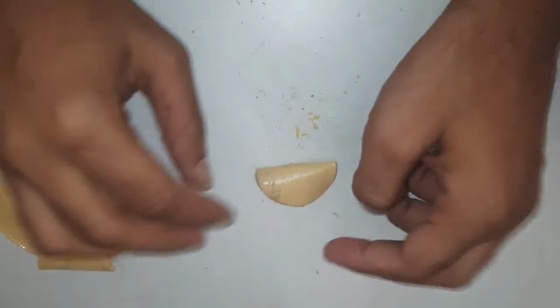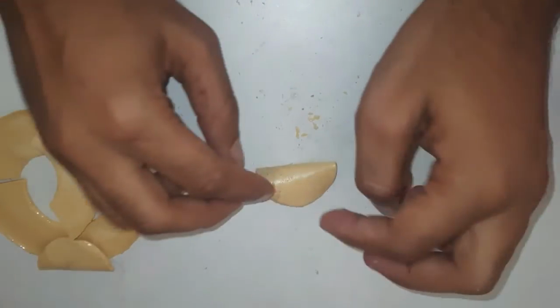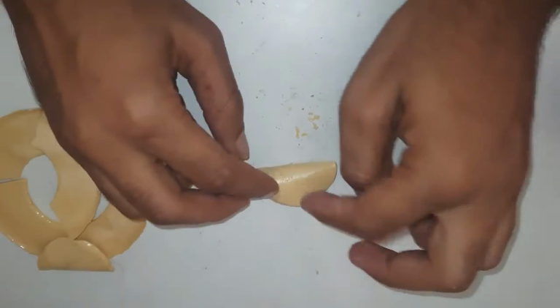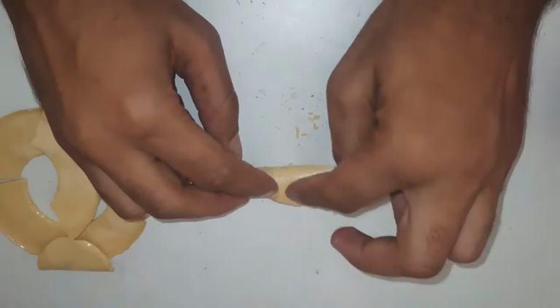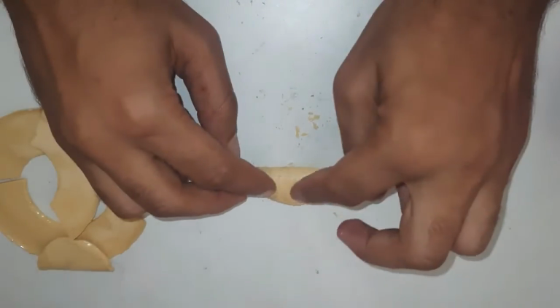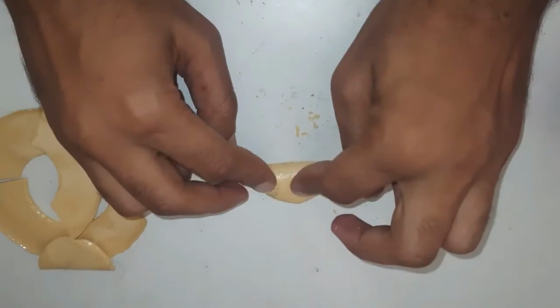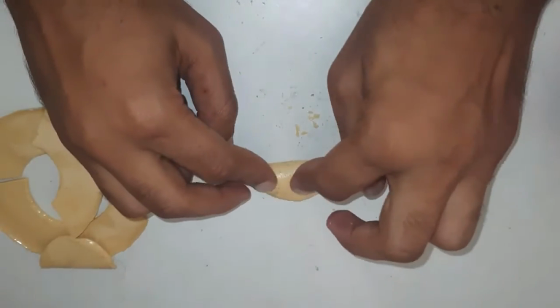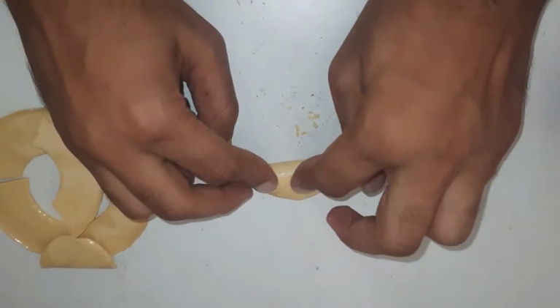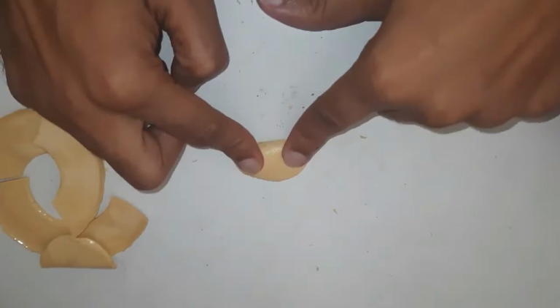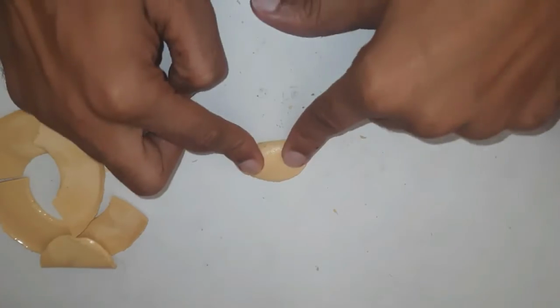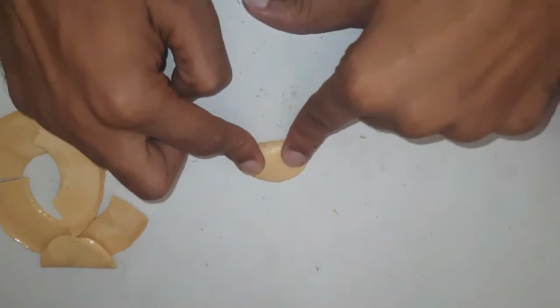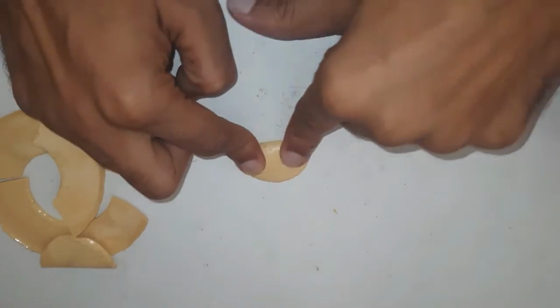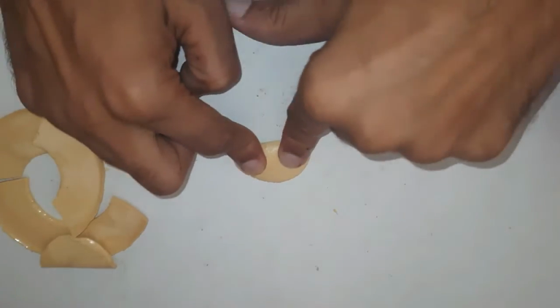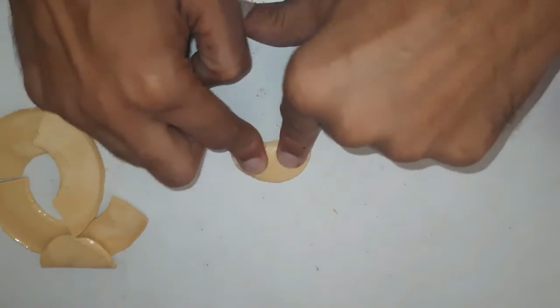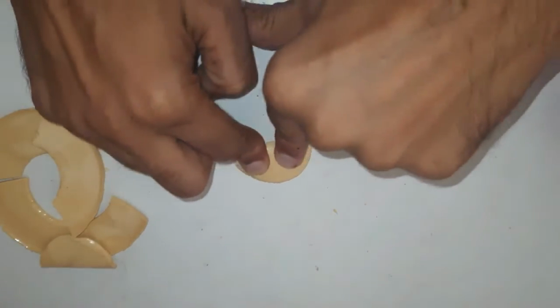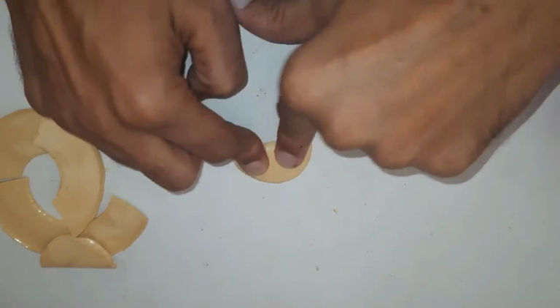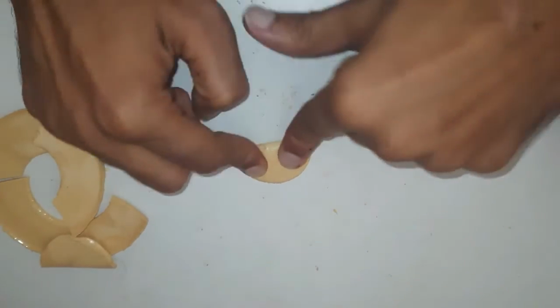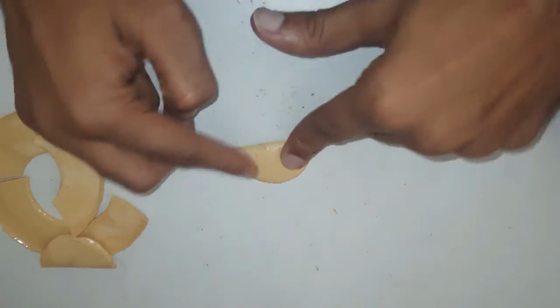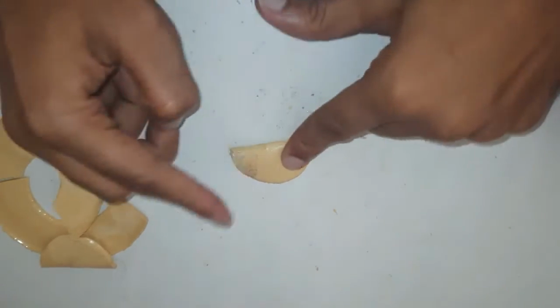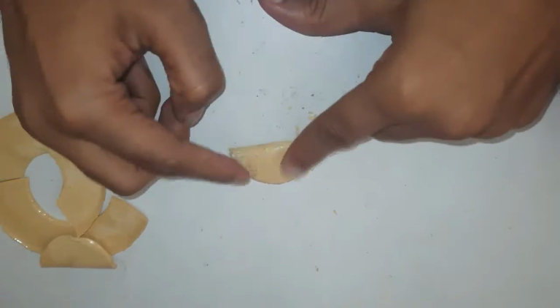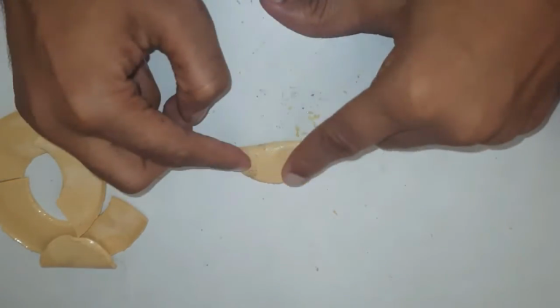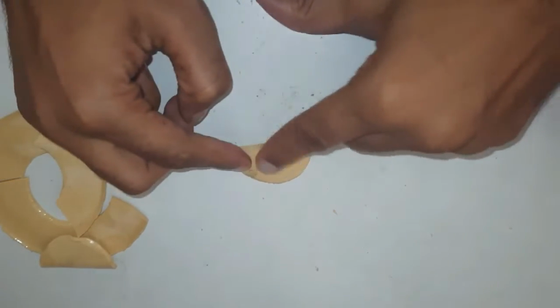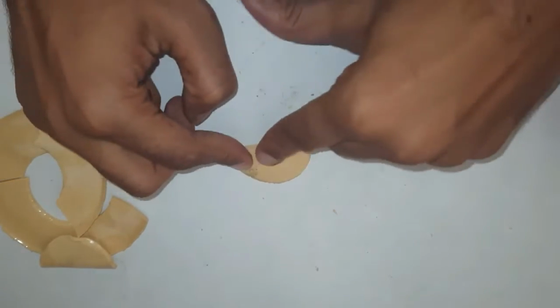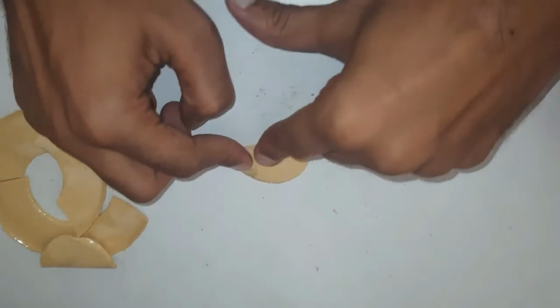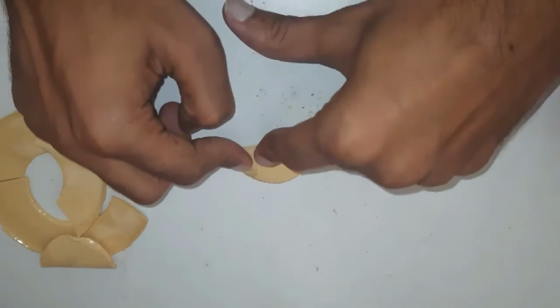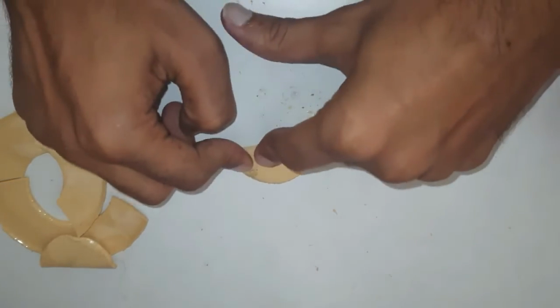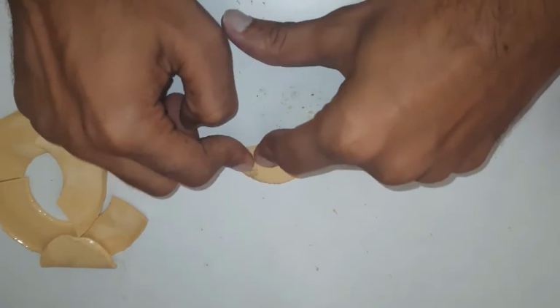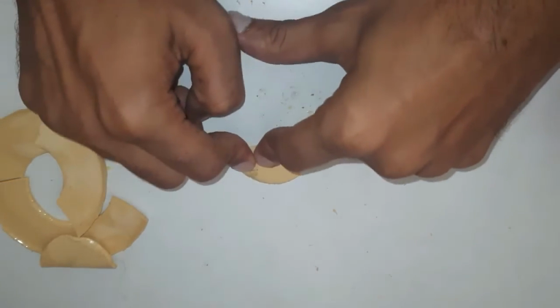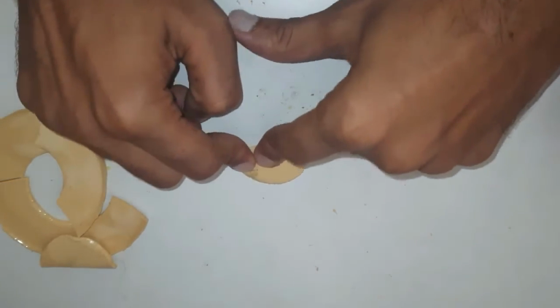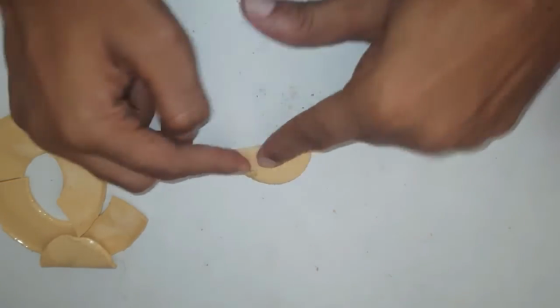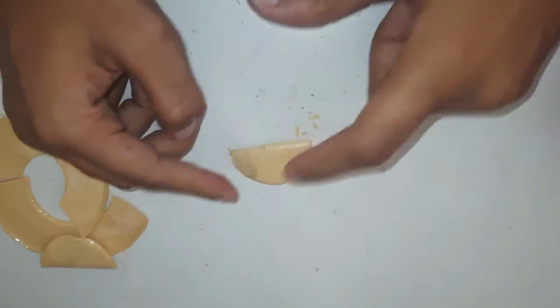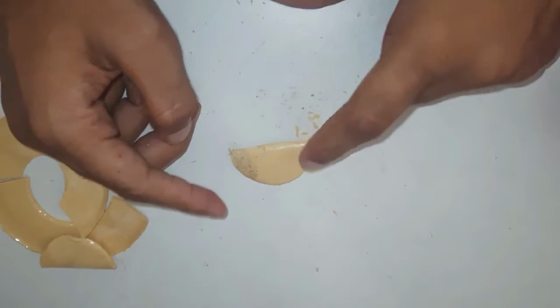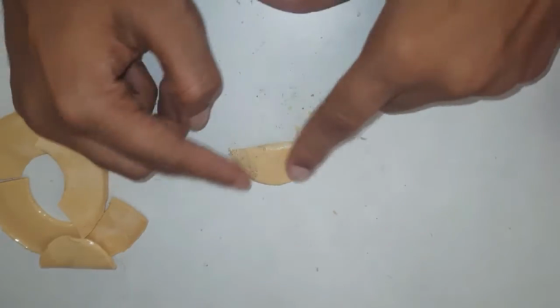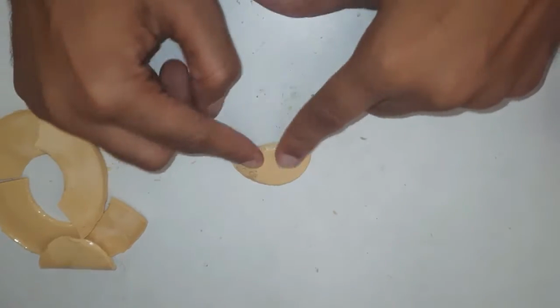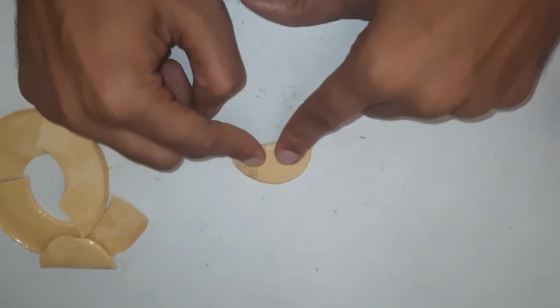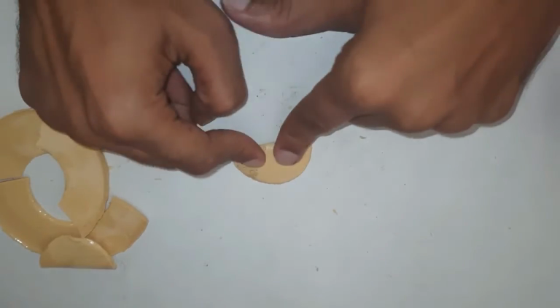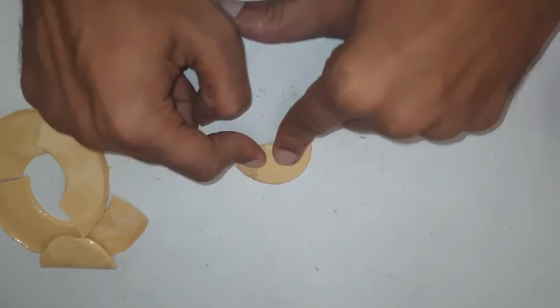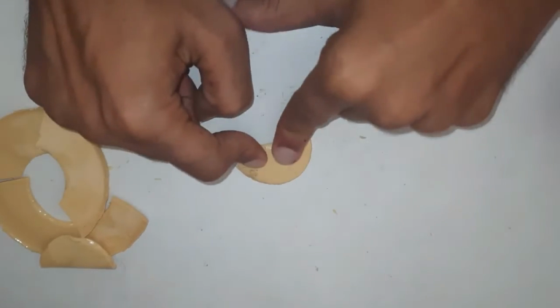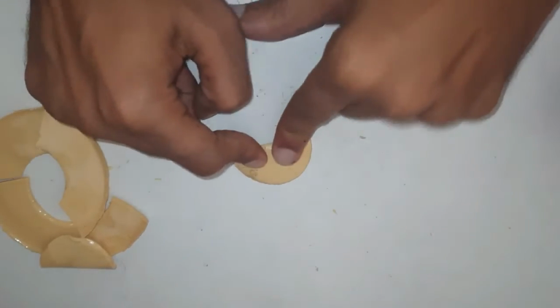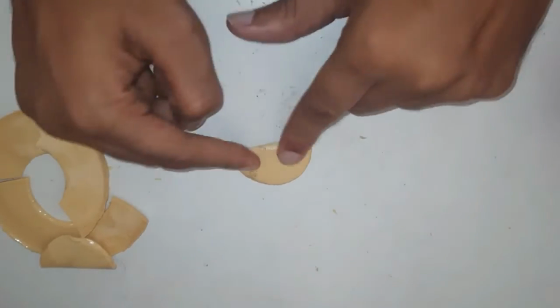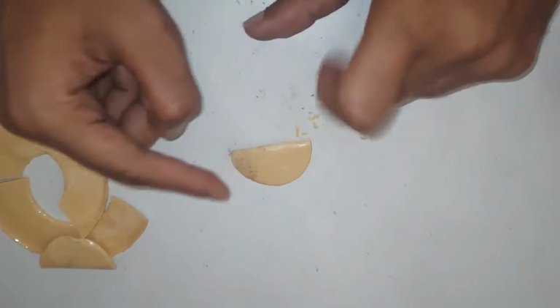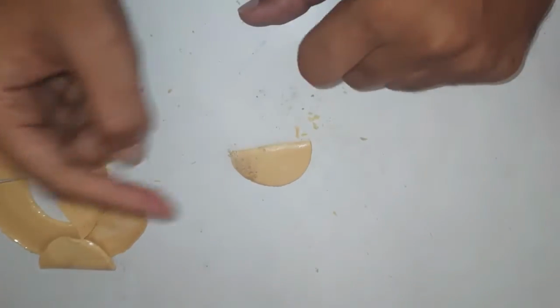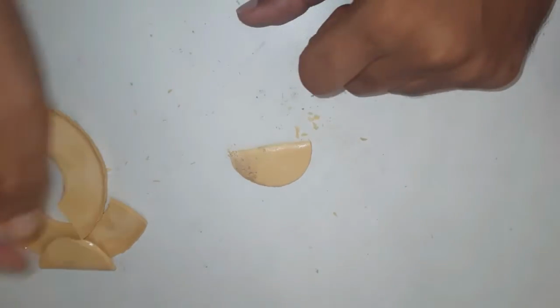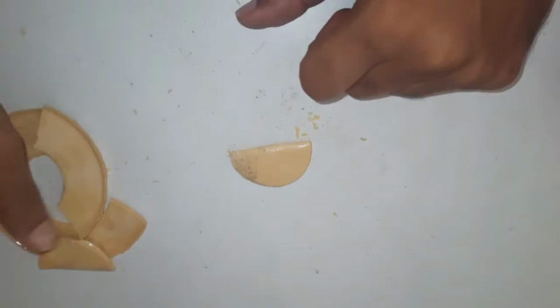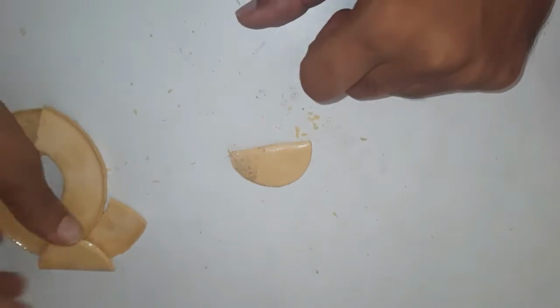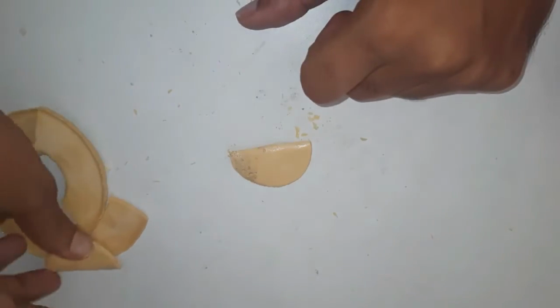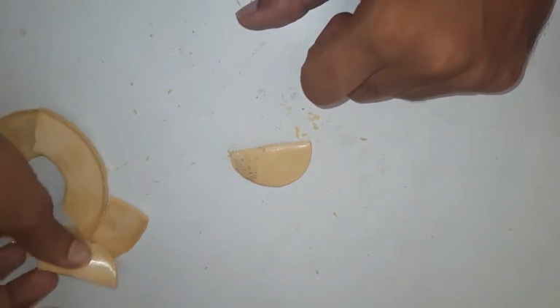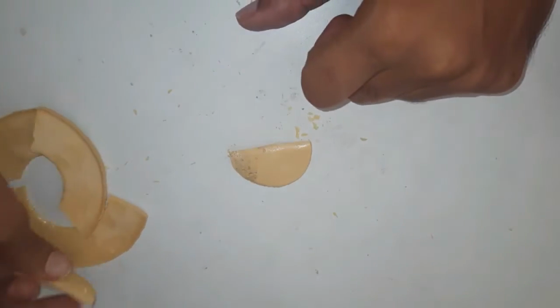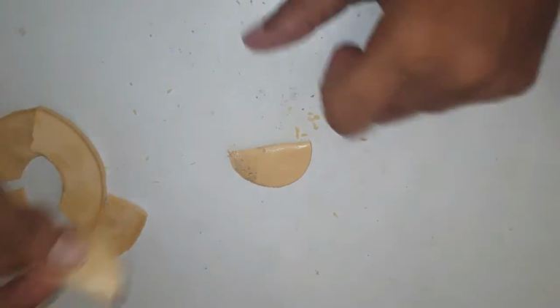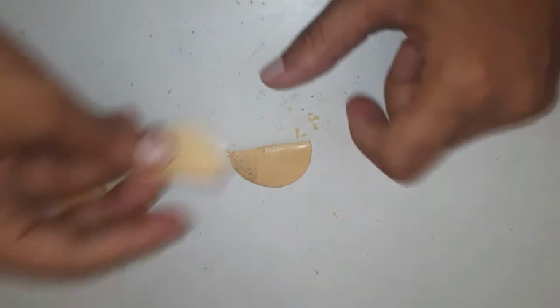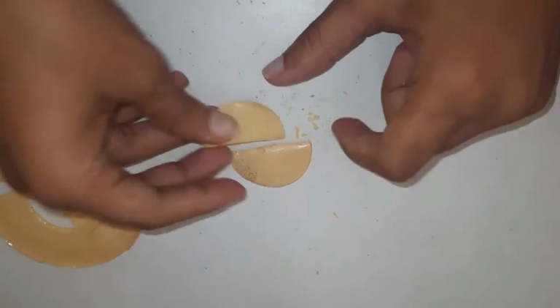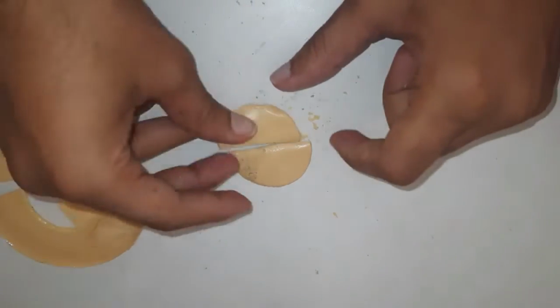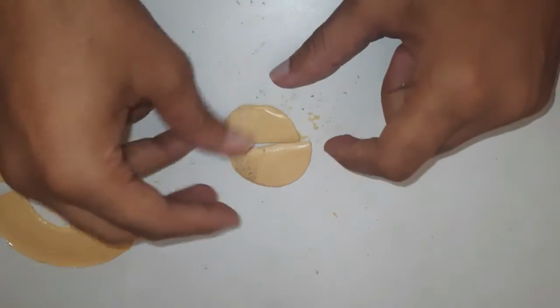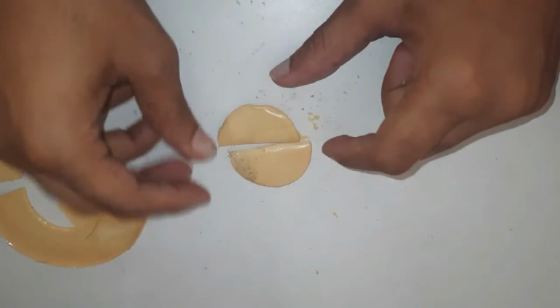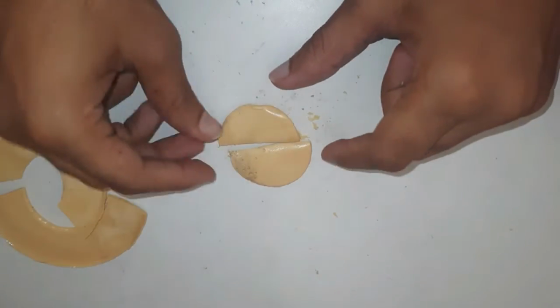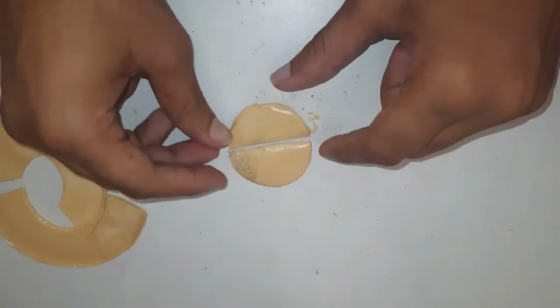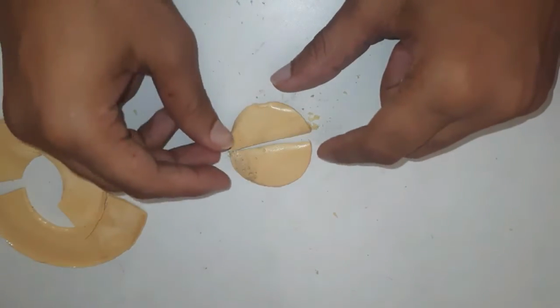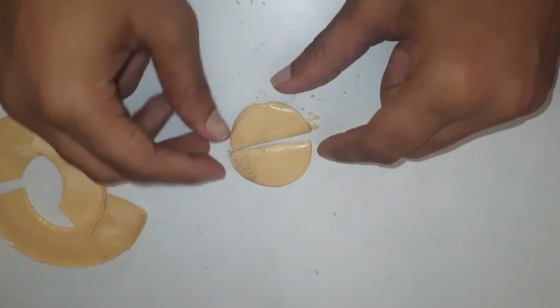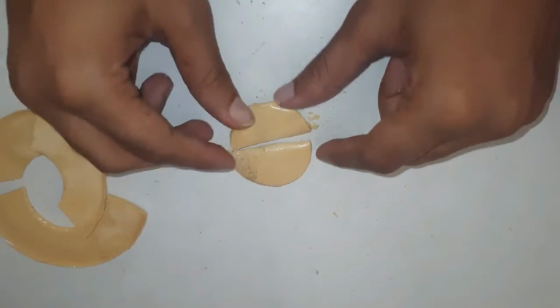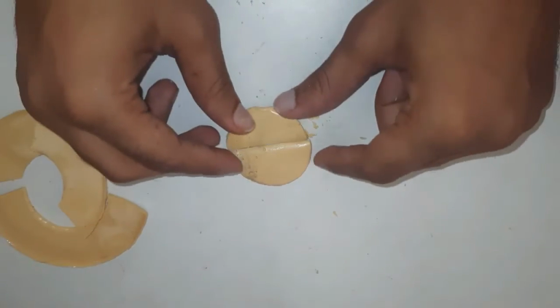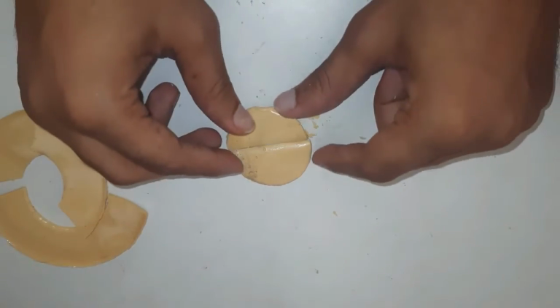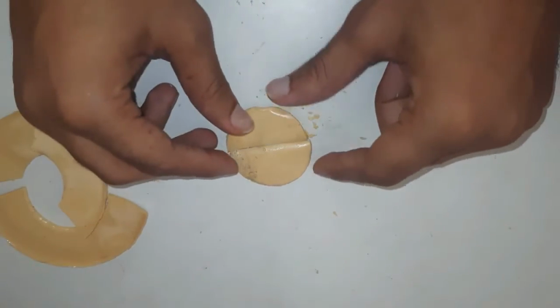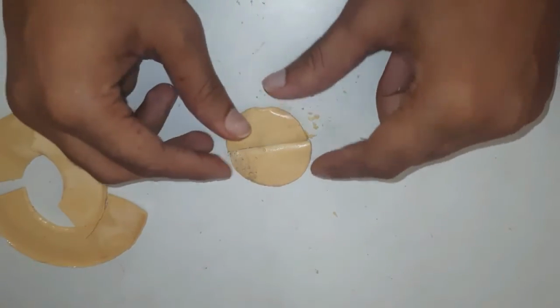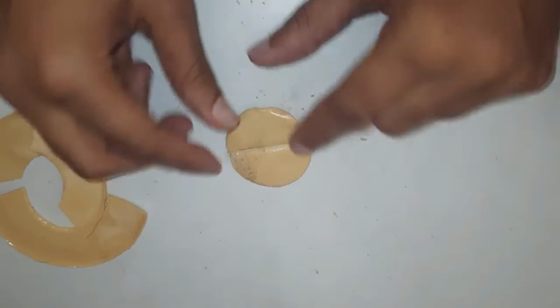When I press it gently it shows a ductile nature. When hammered it becomes brittle.